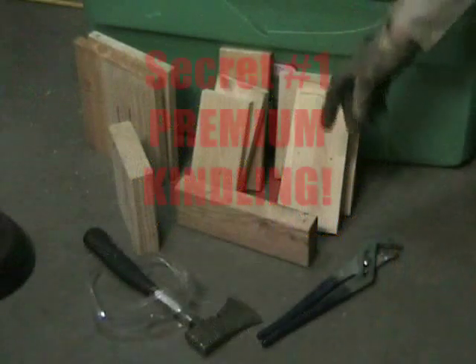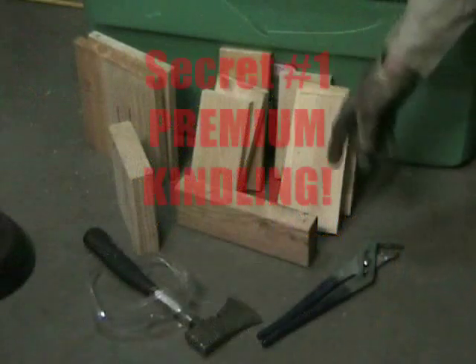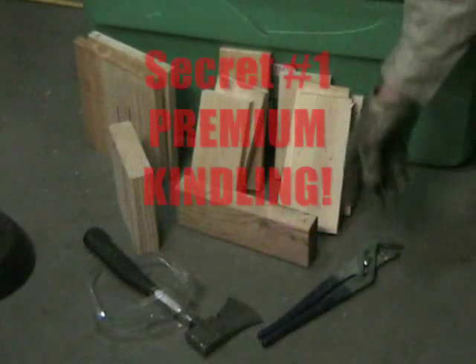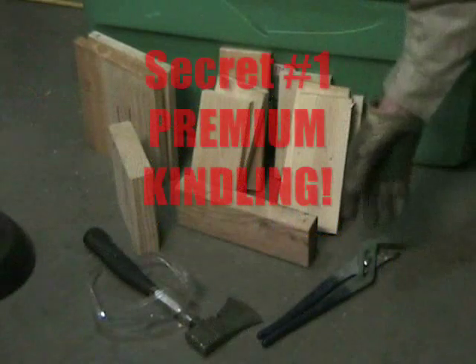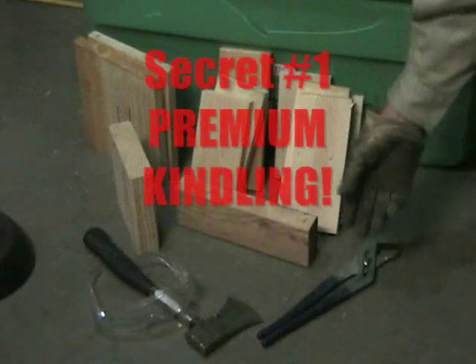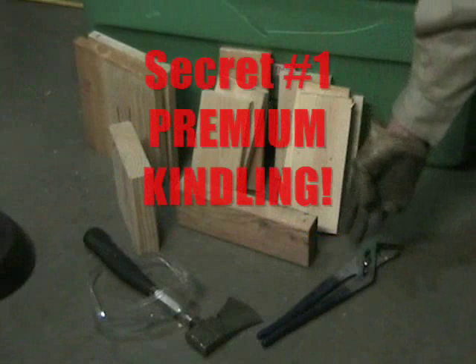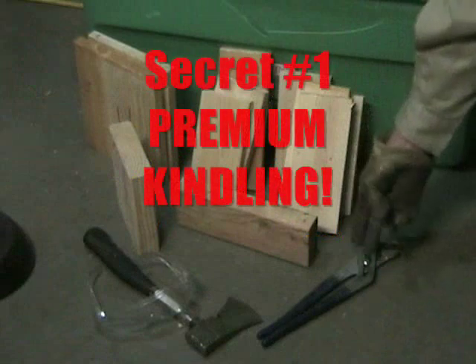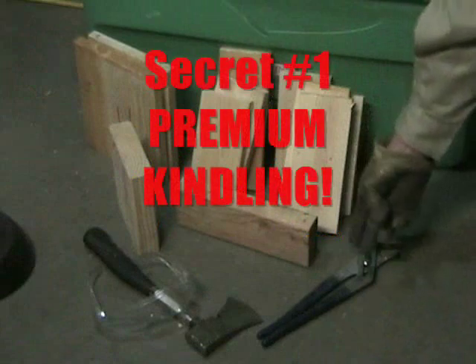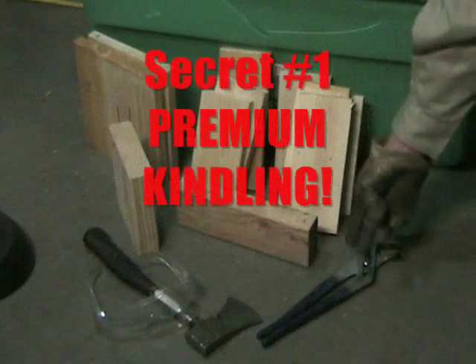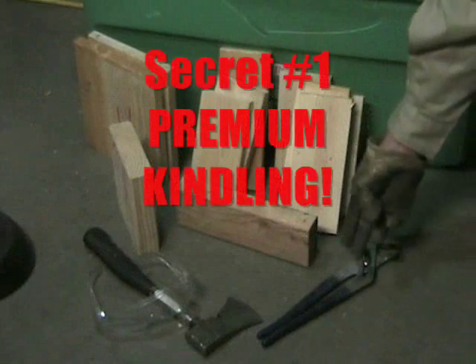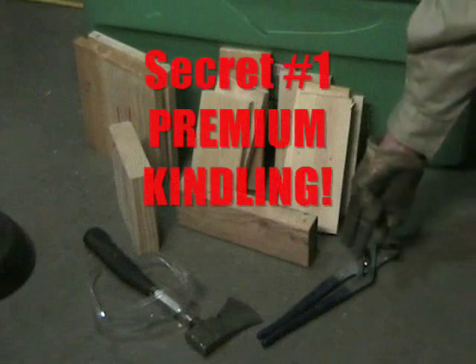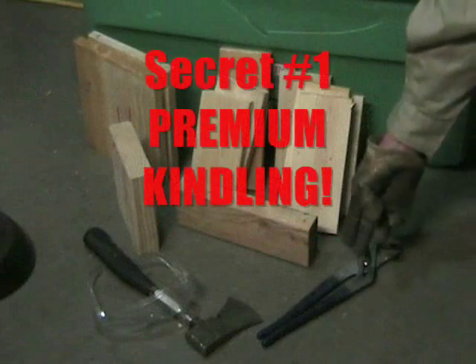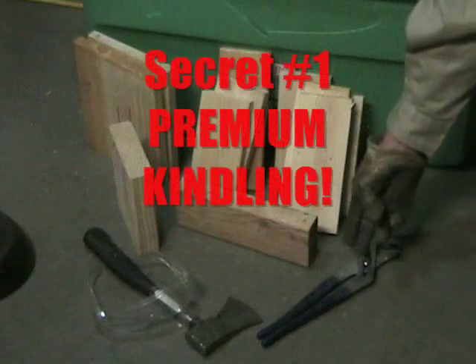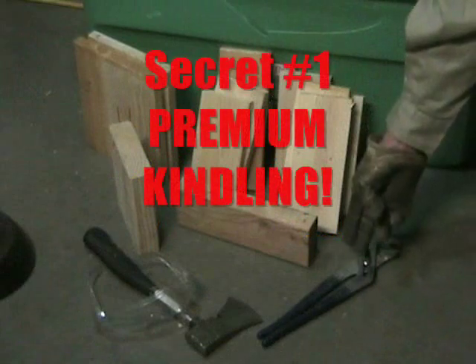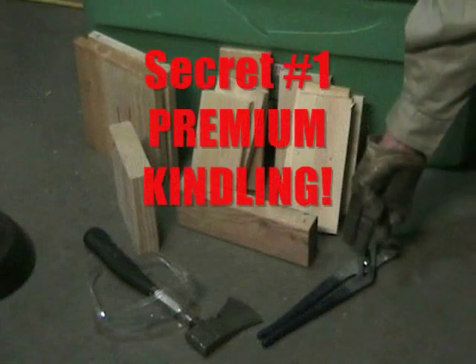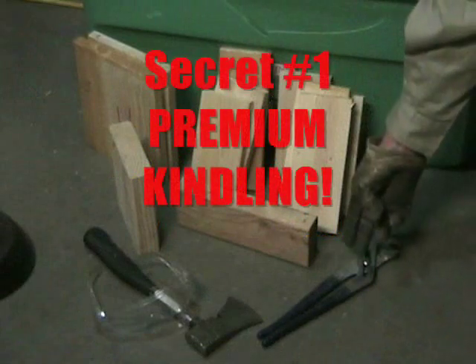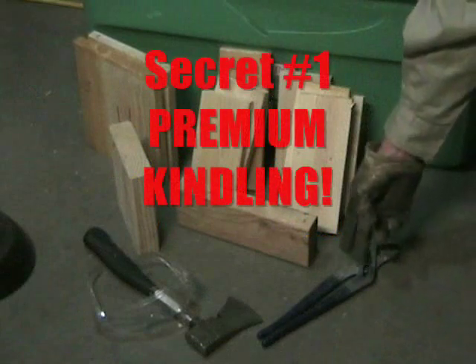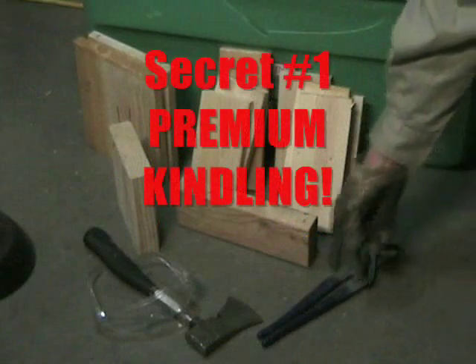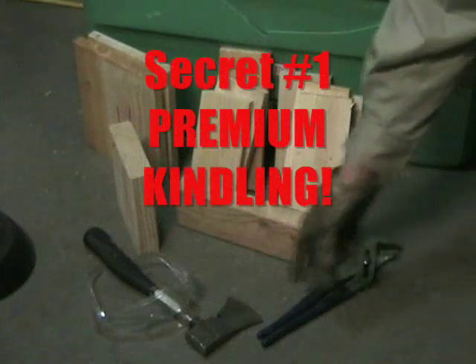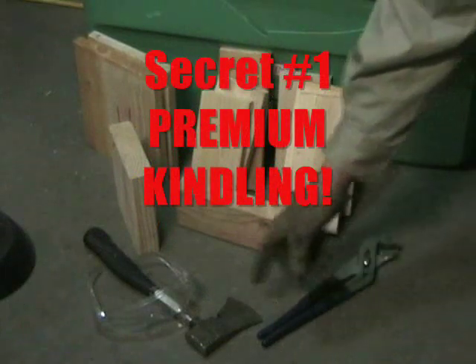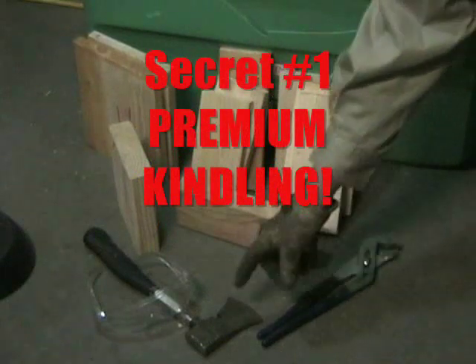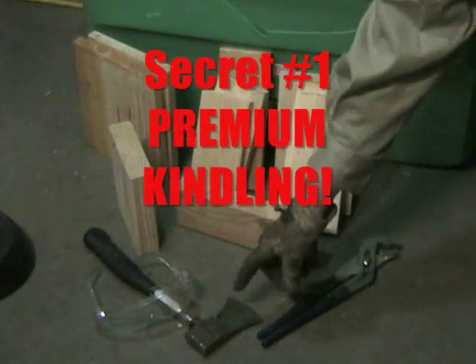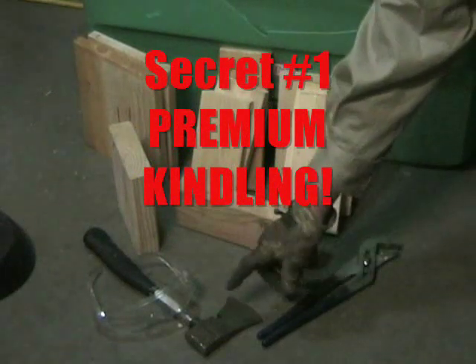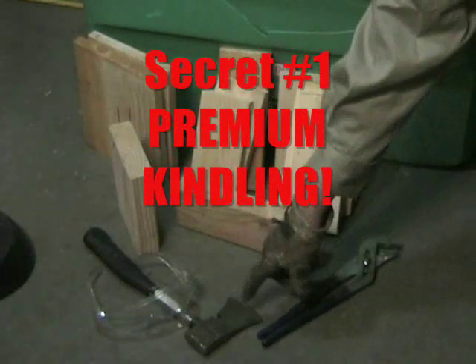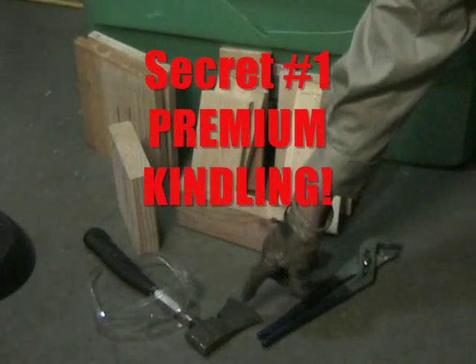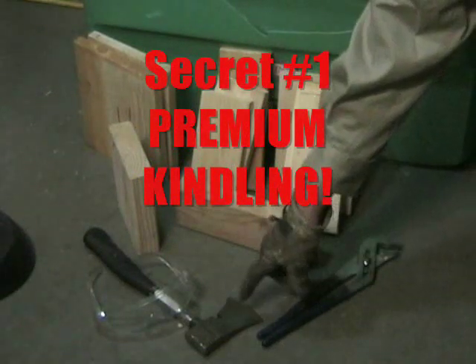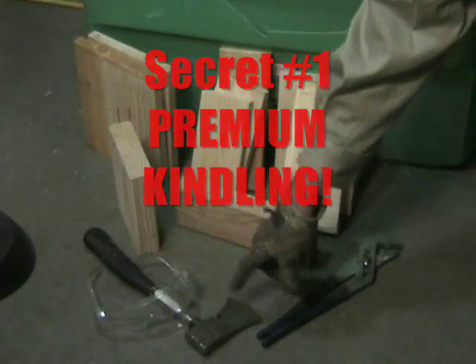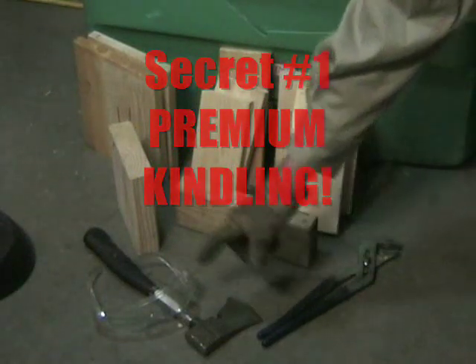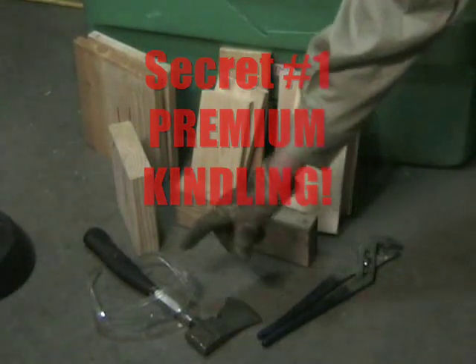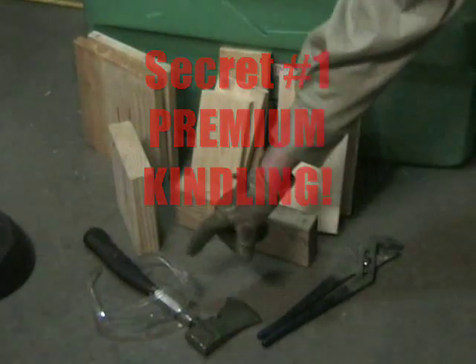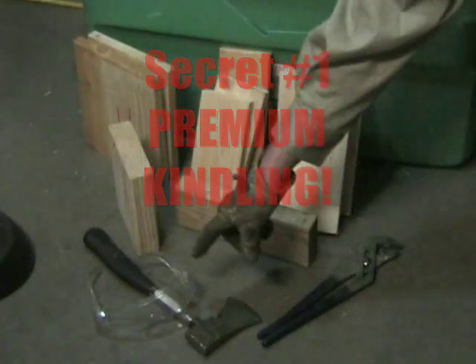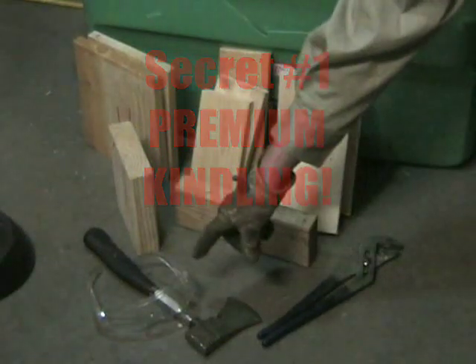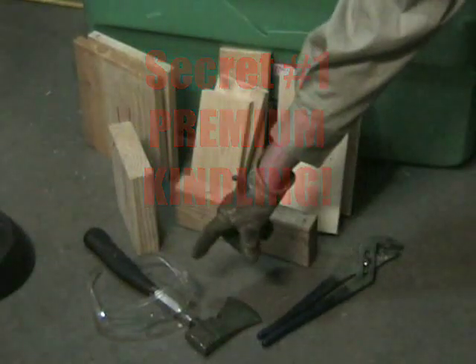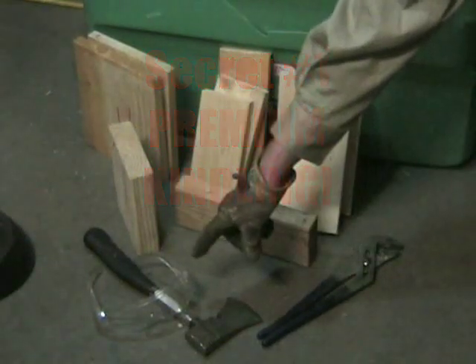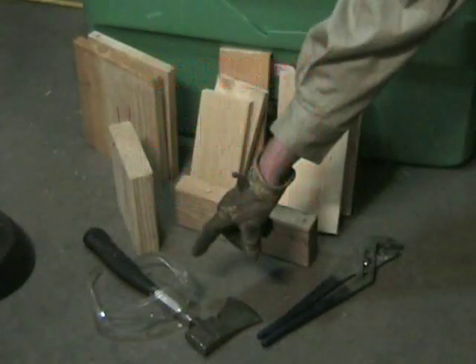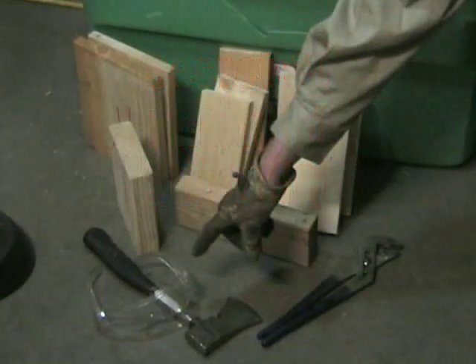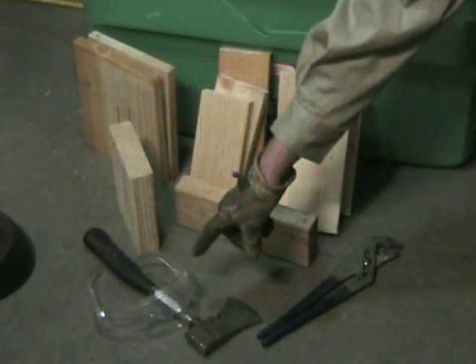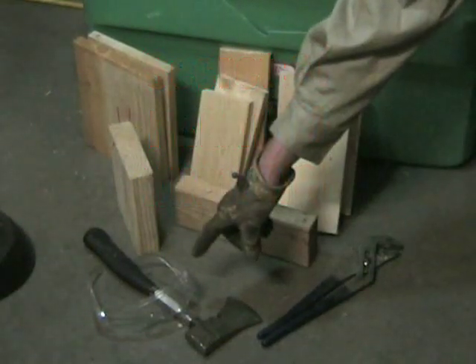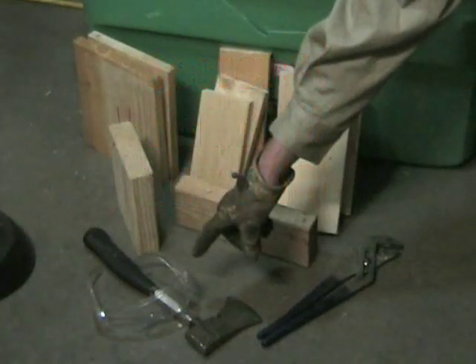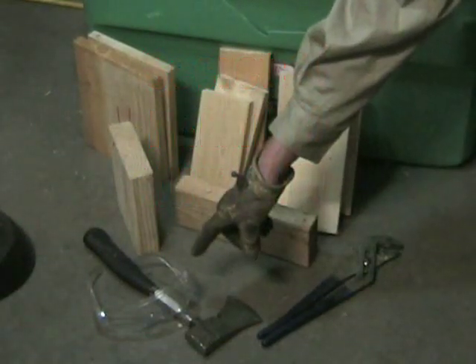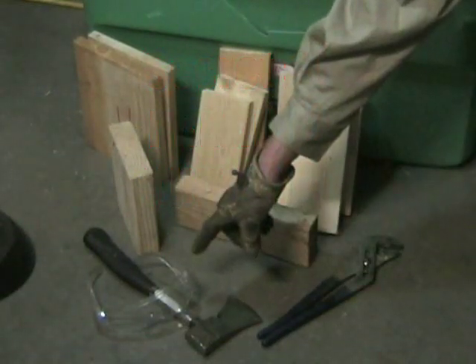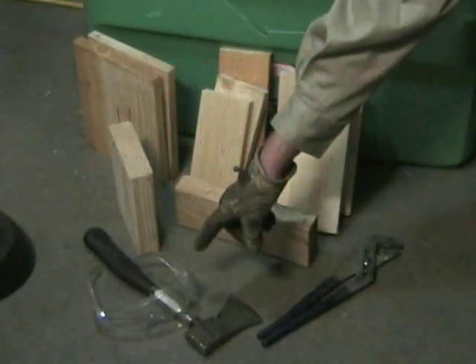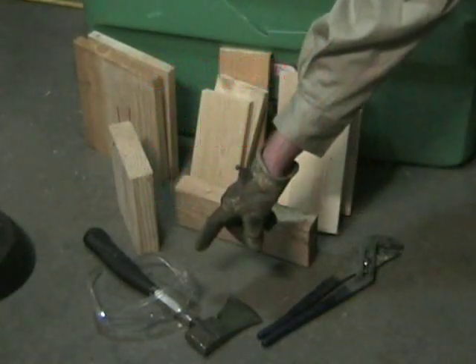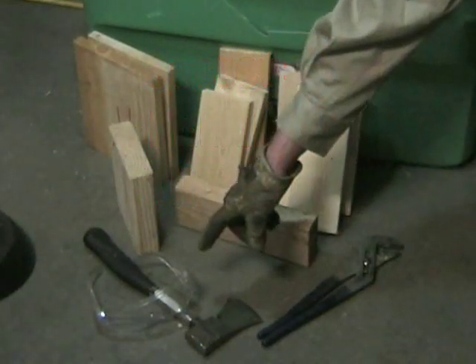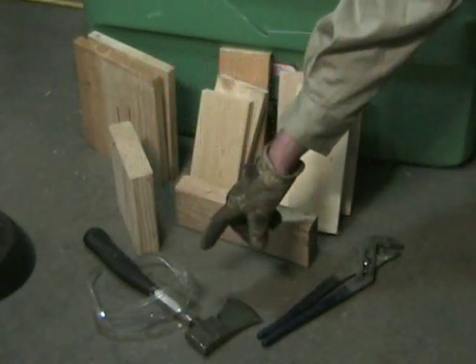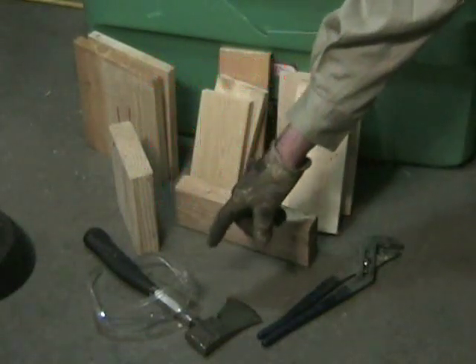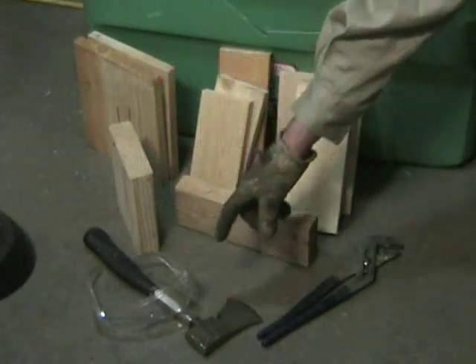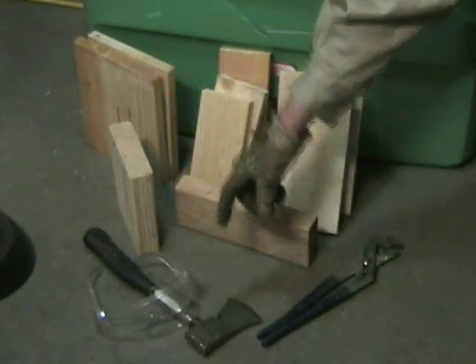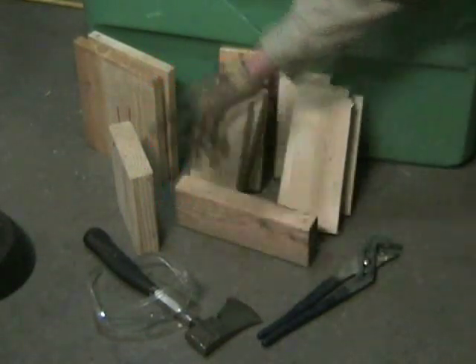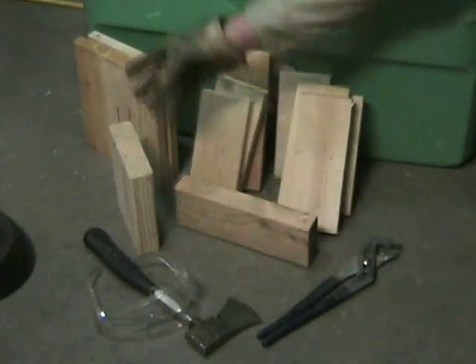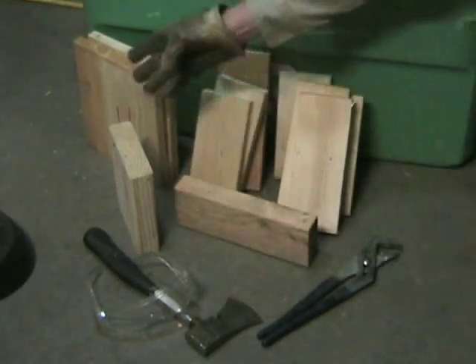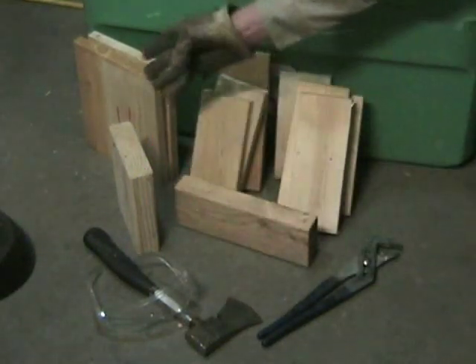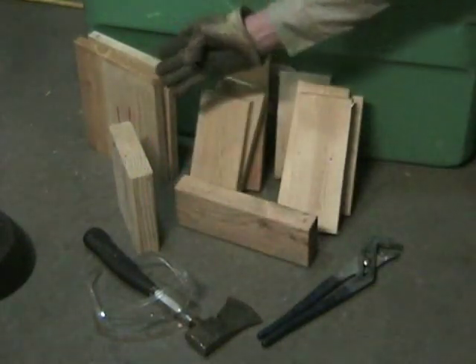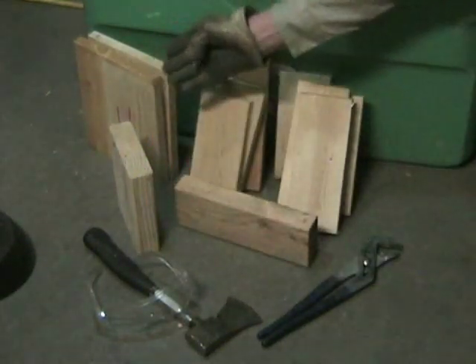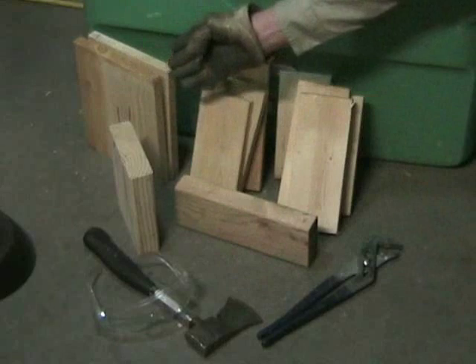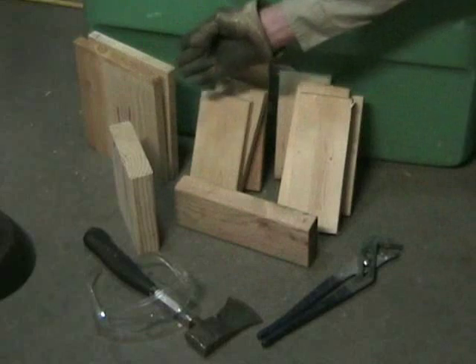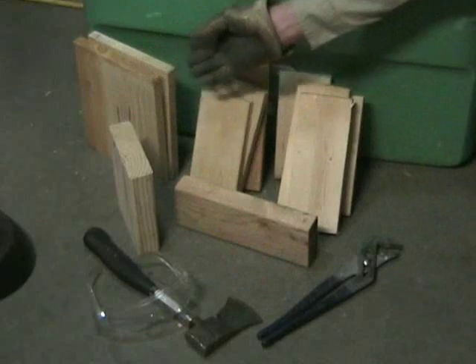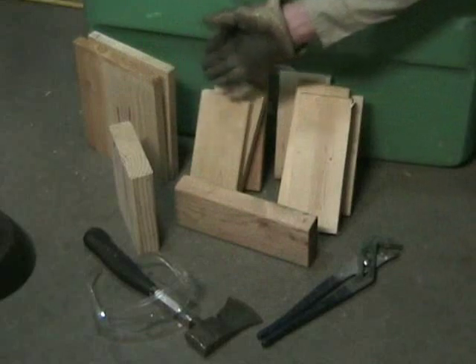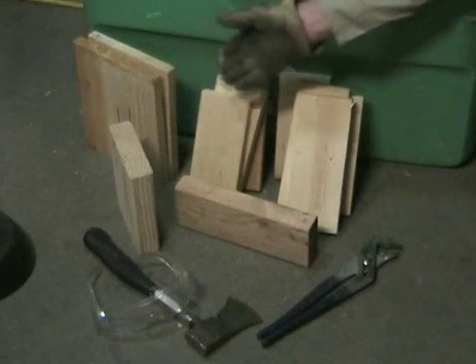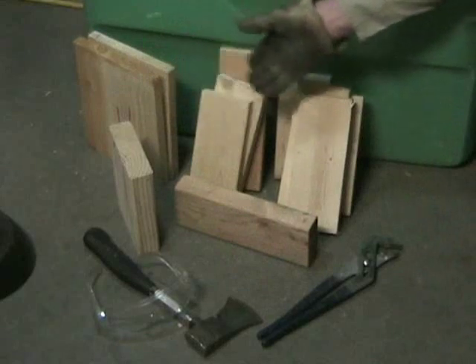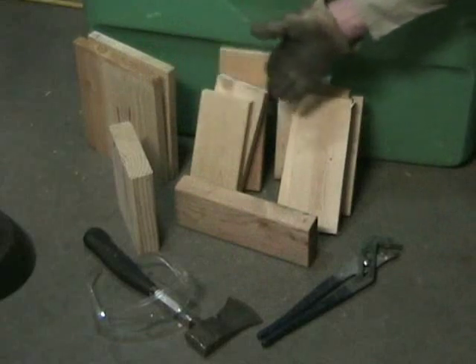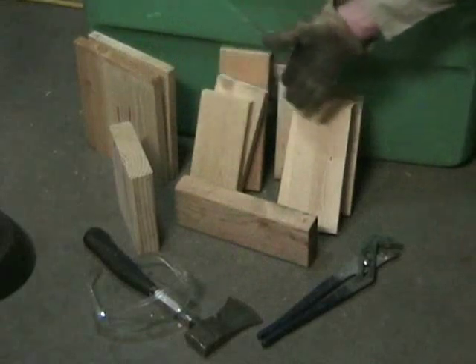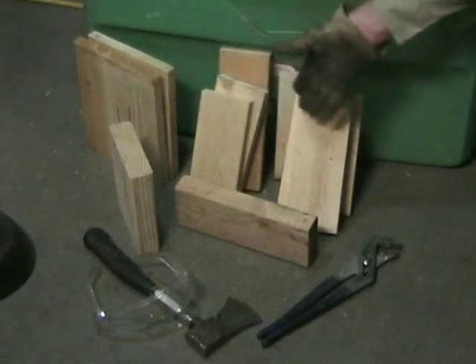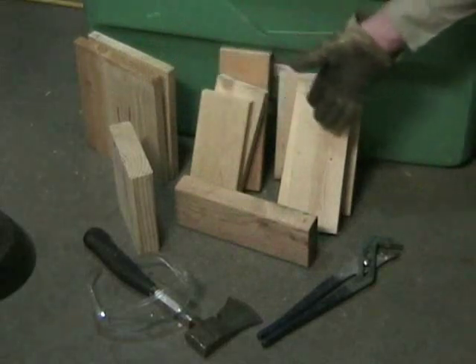To start our great fire we're going to want some slip-lock pliers, a hatchet, and some safety goggles, and of course I'm wearing gloves.